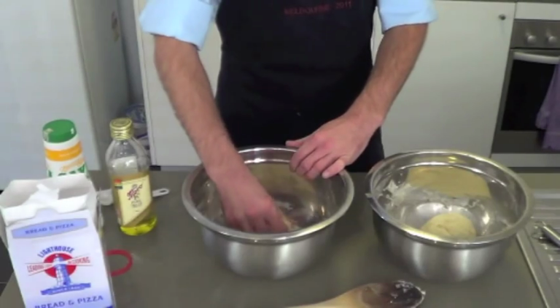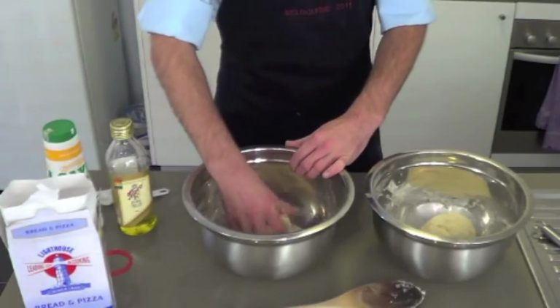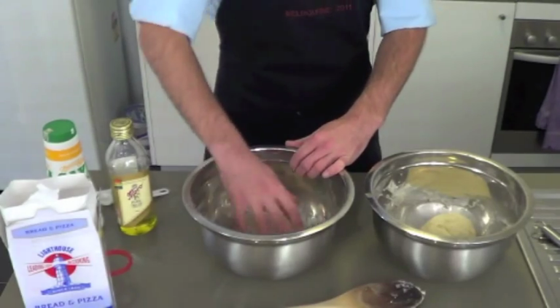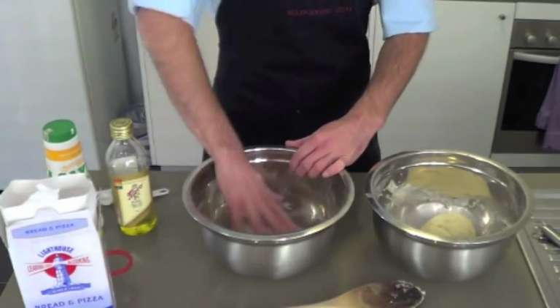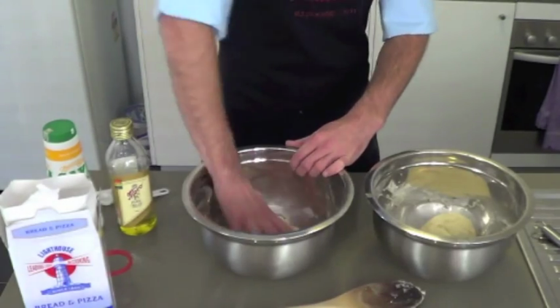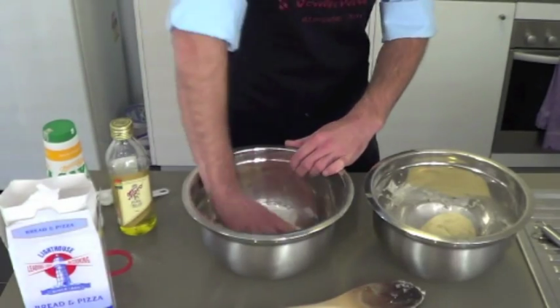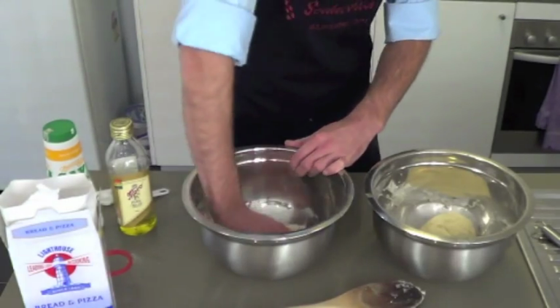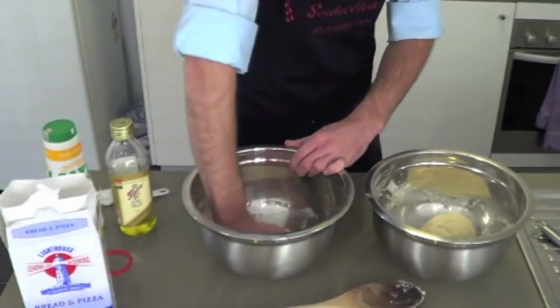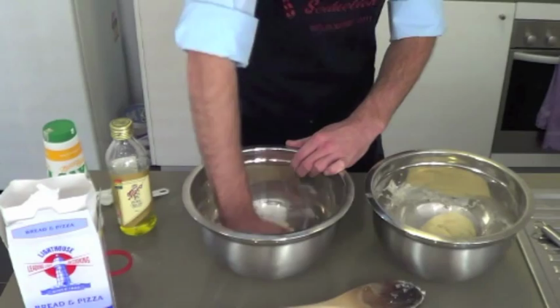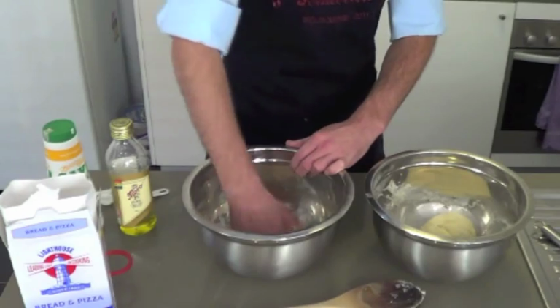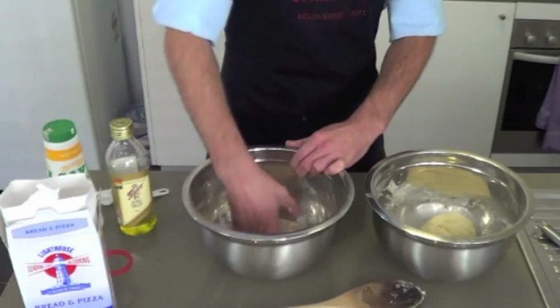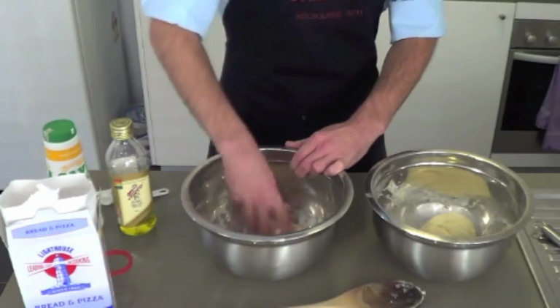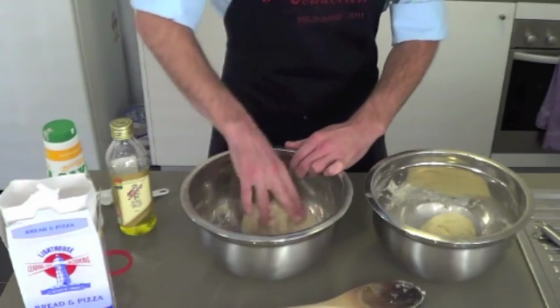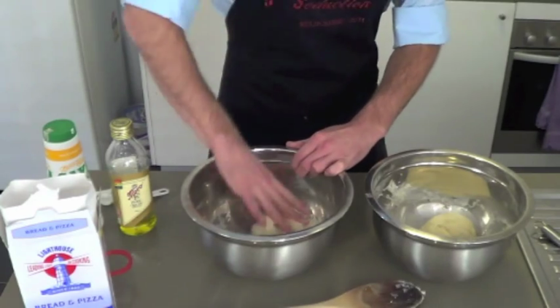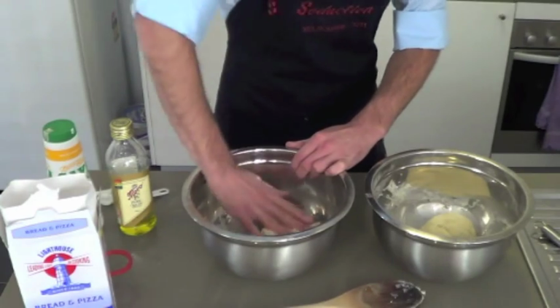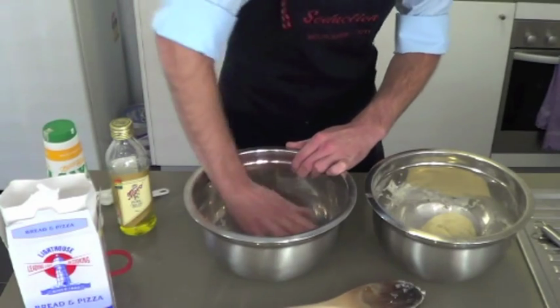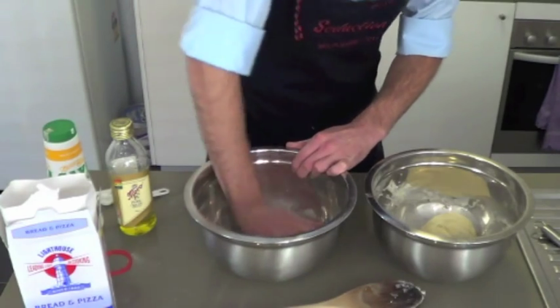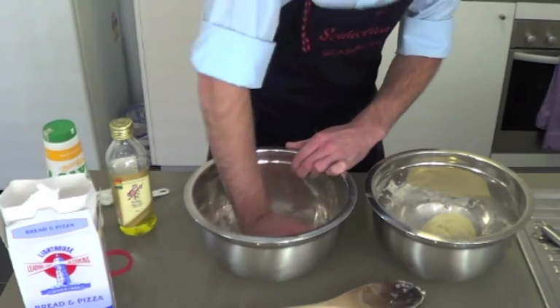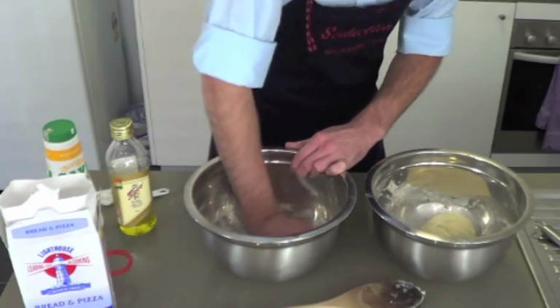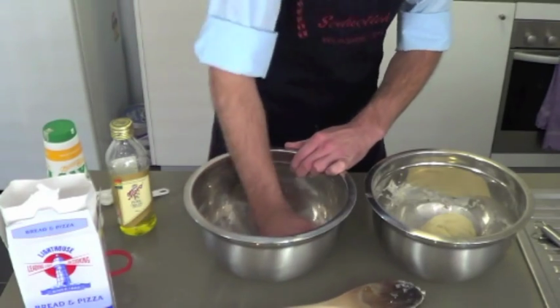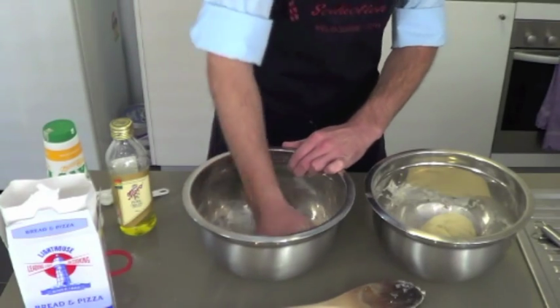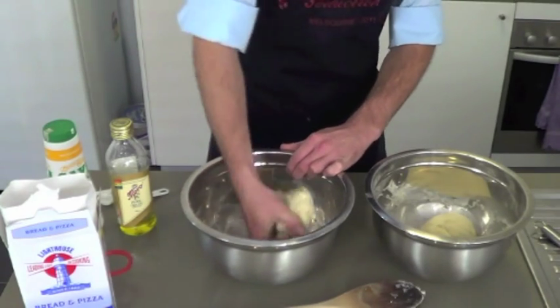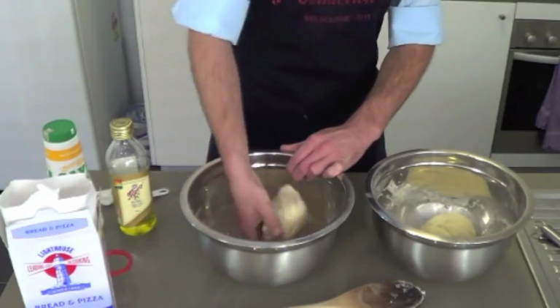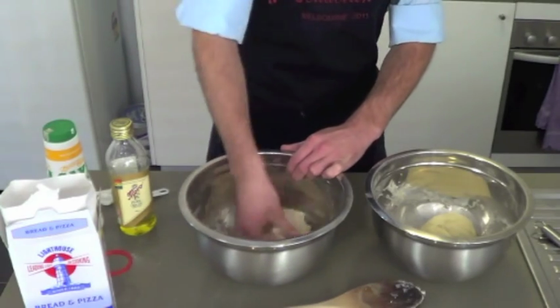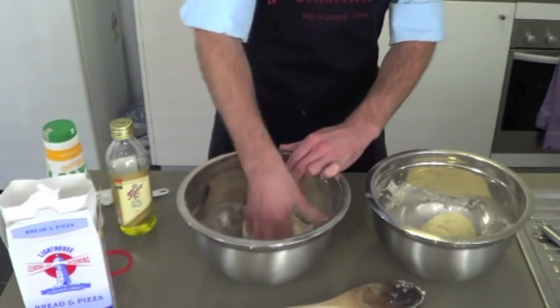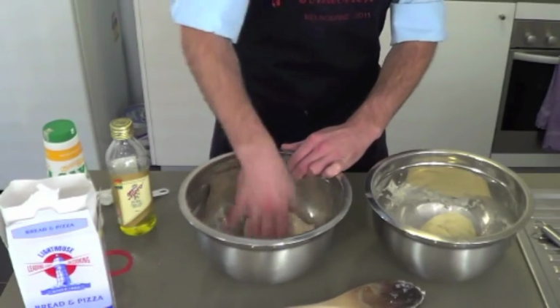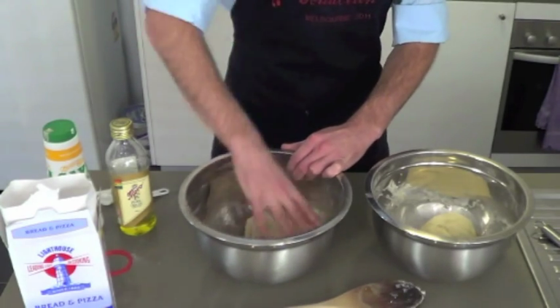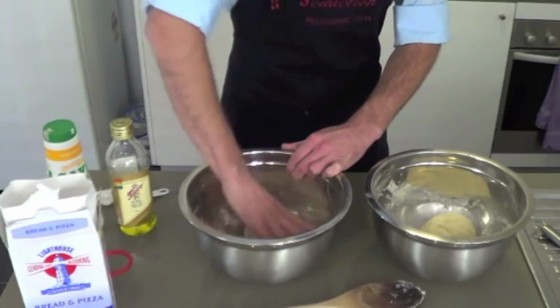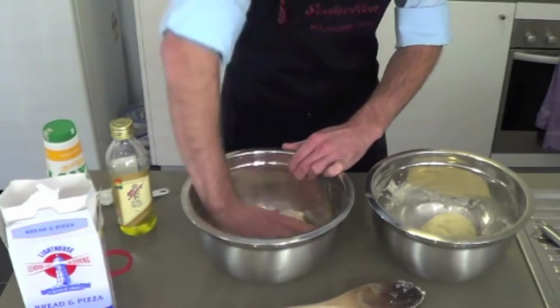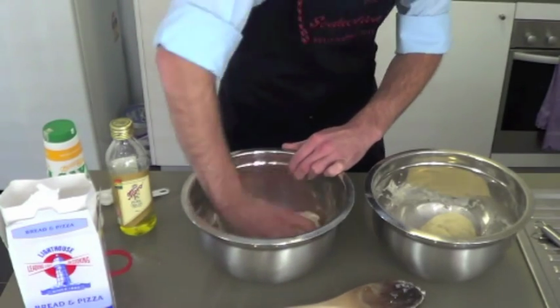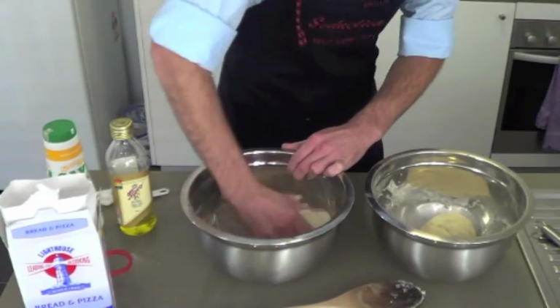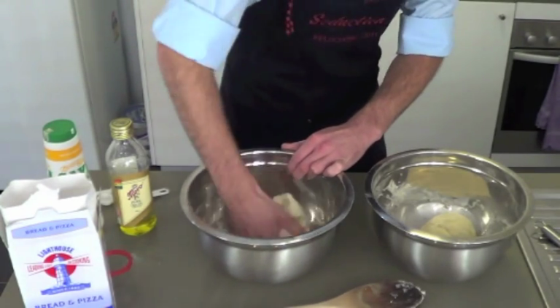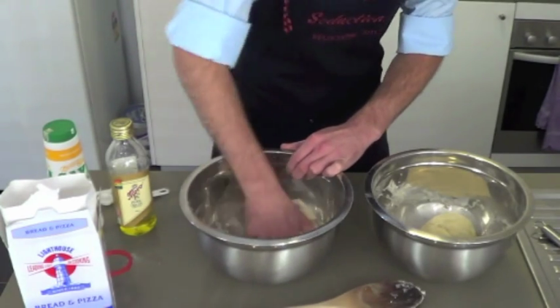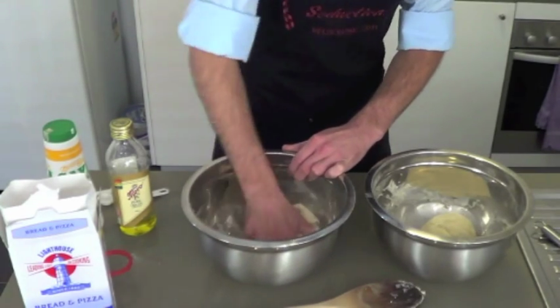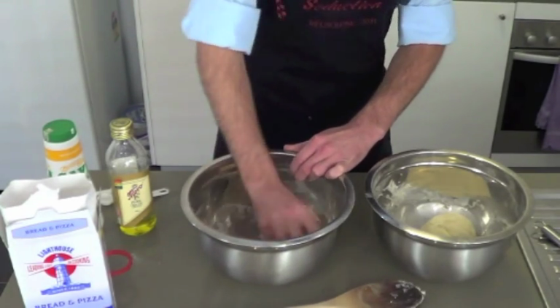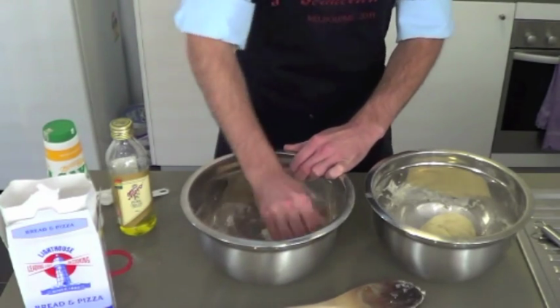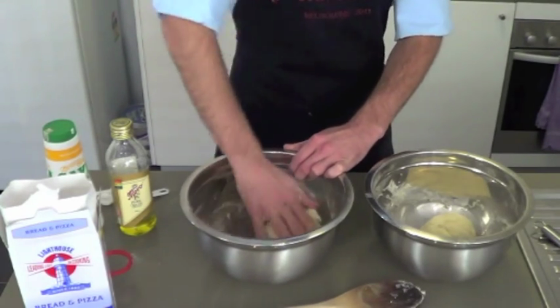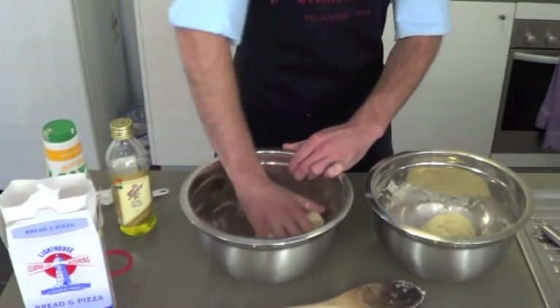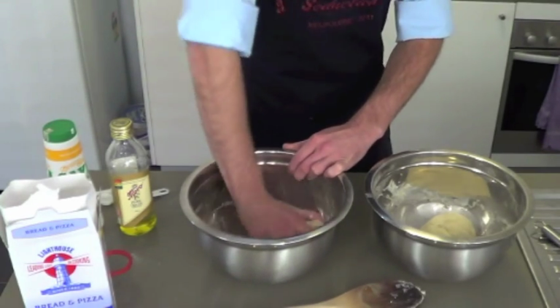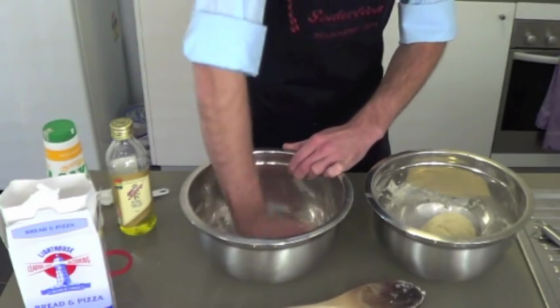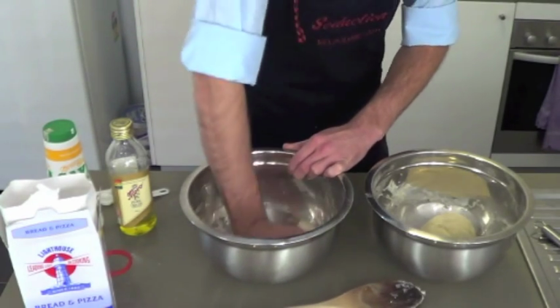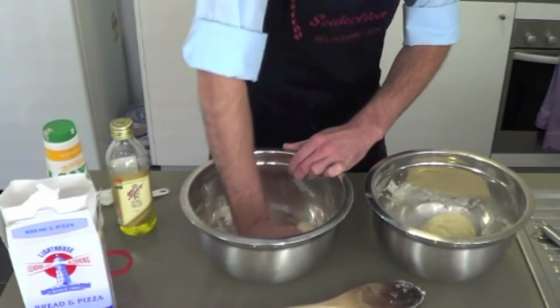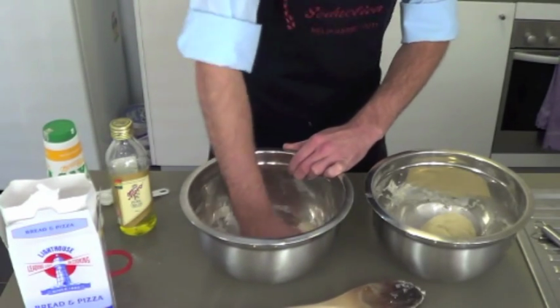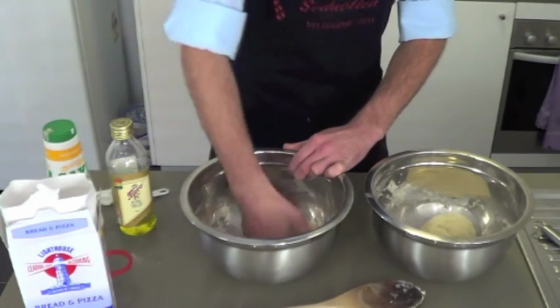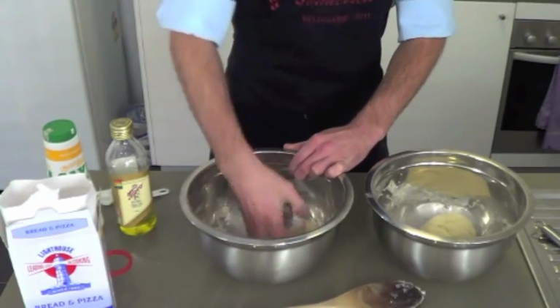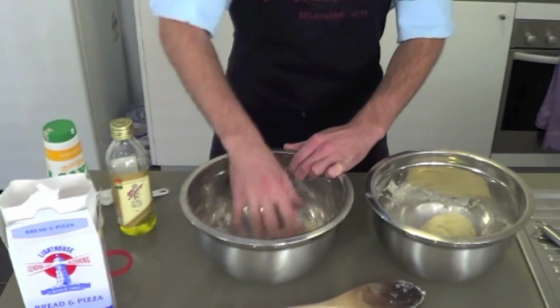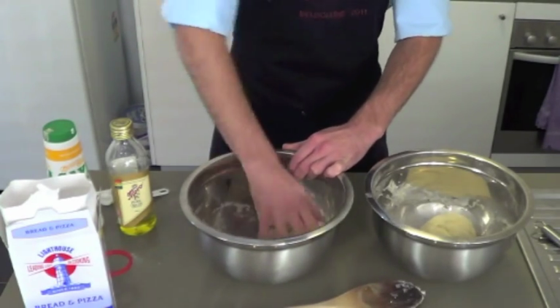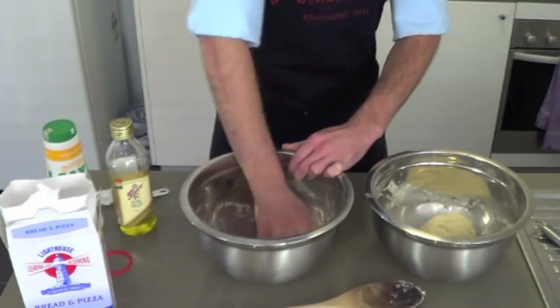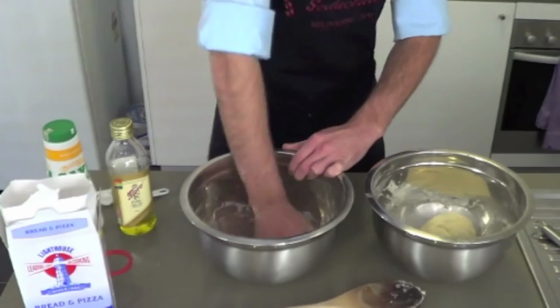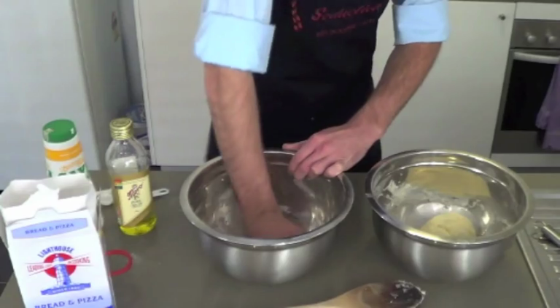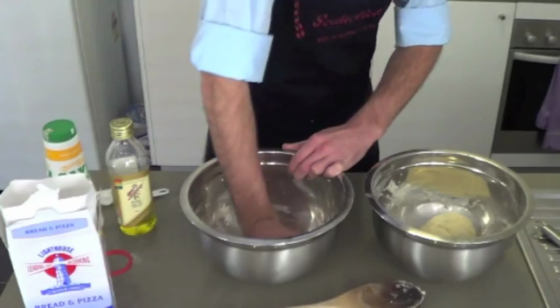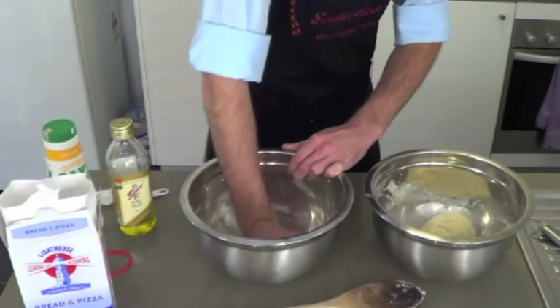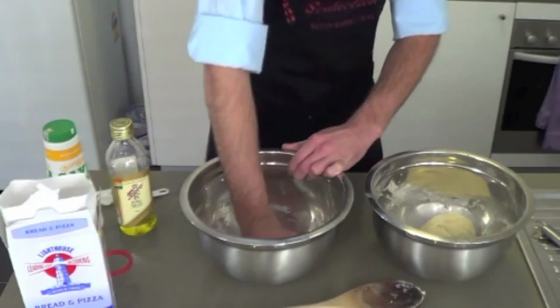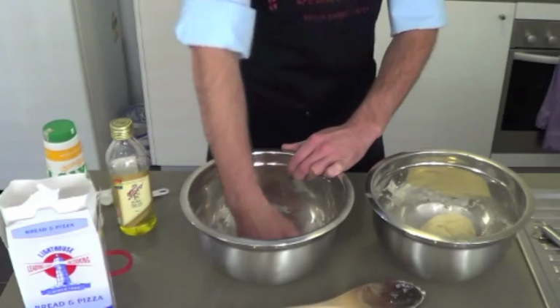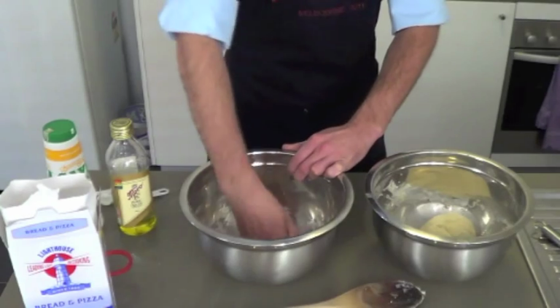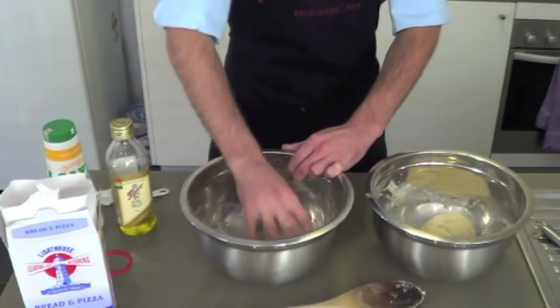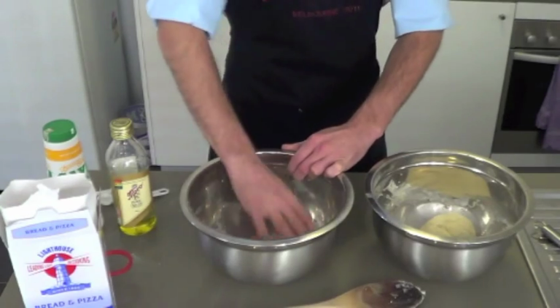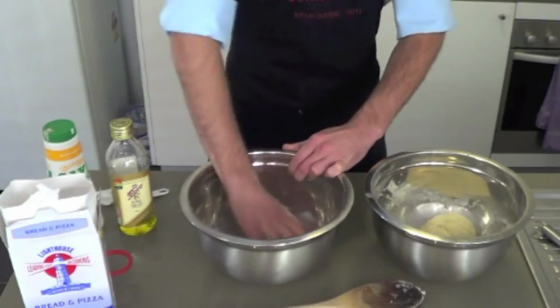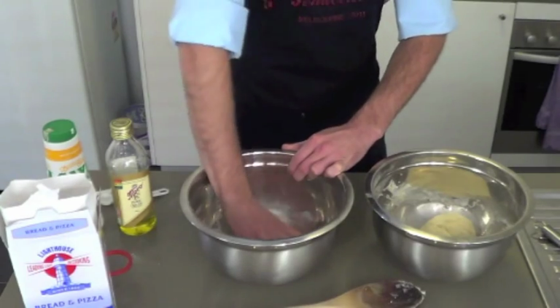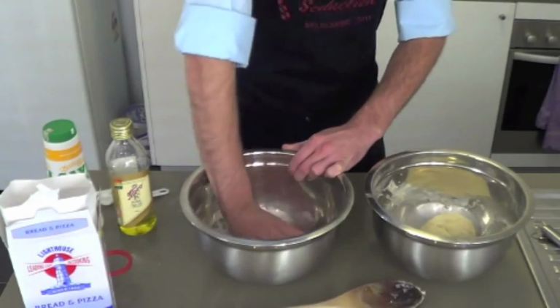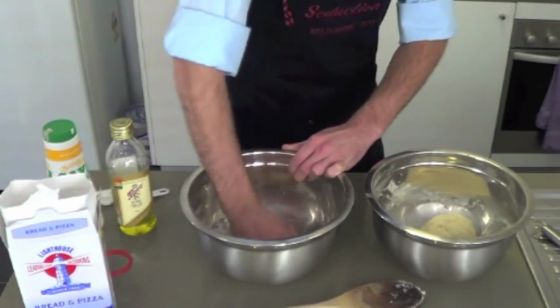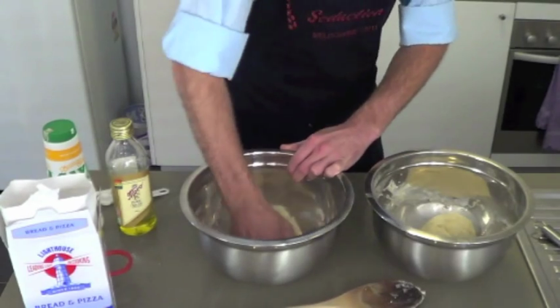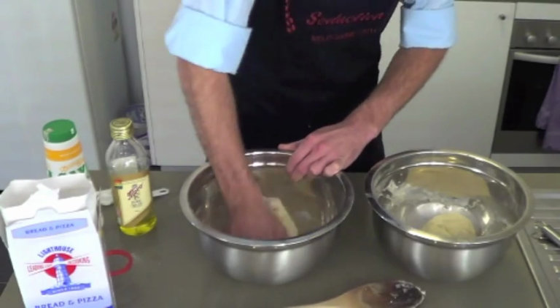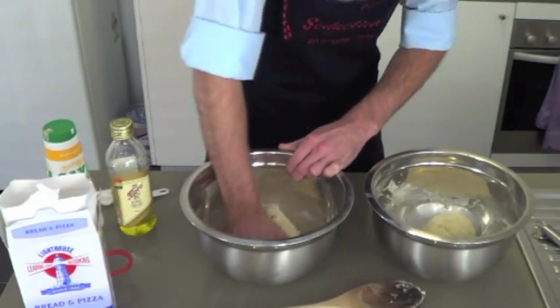And now we're going to knead the dough for about 10 to 15 minutes, which thankfully in YouTube time takes about 4 seconds.